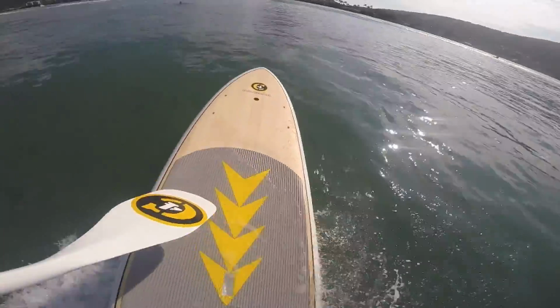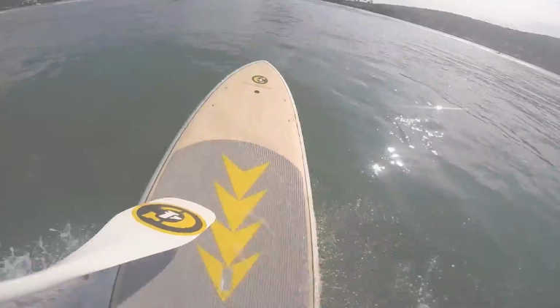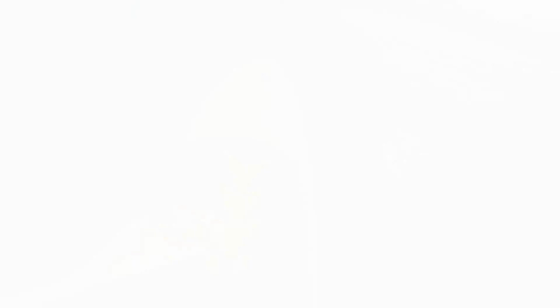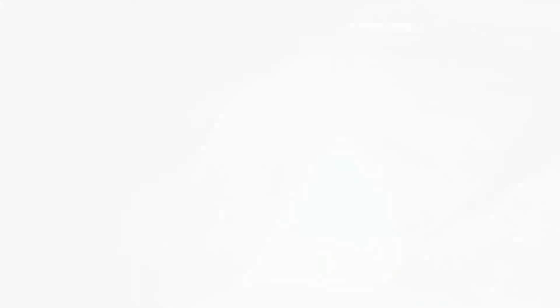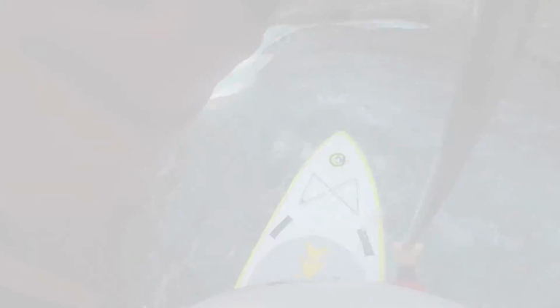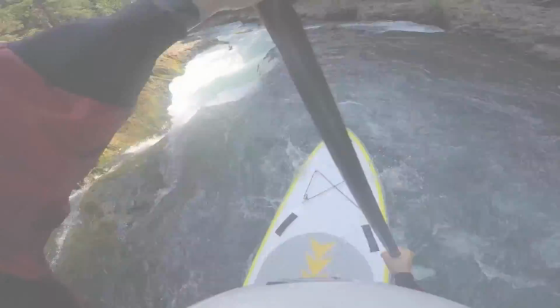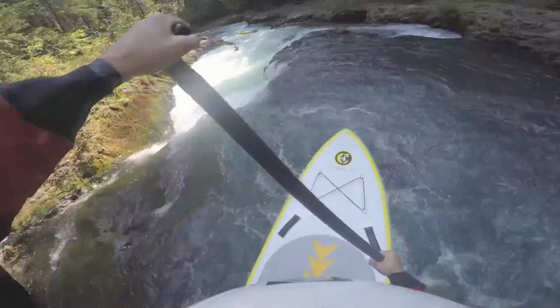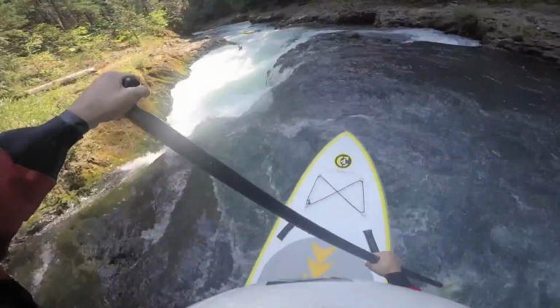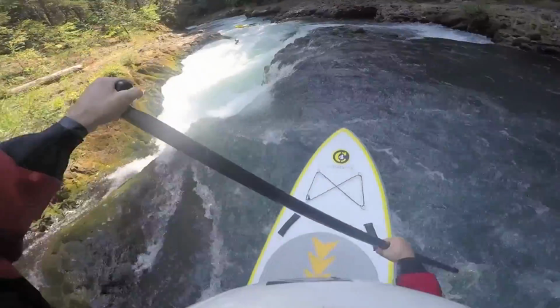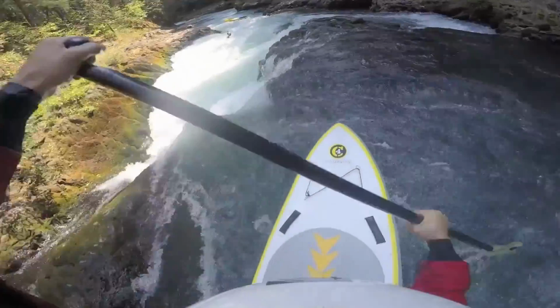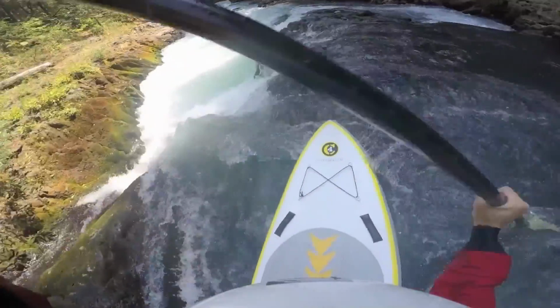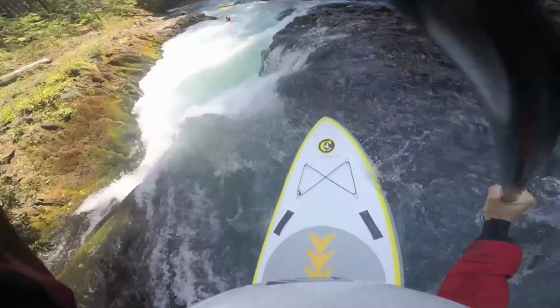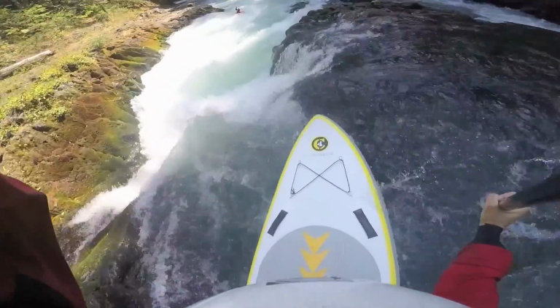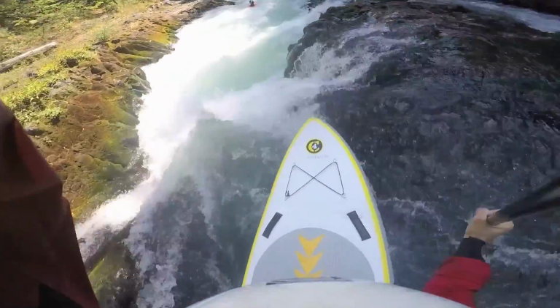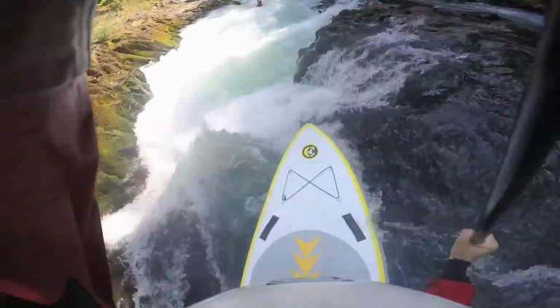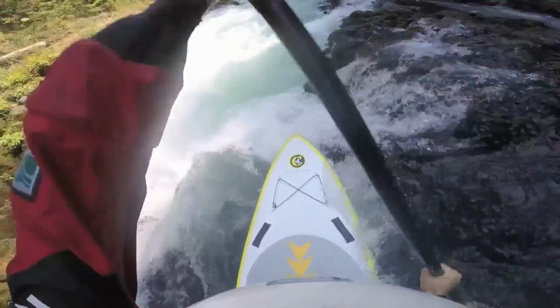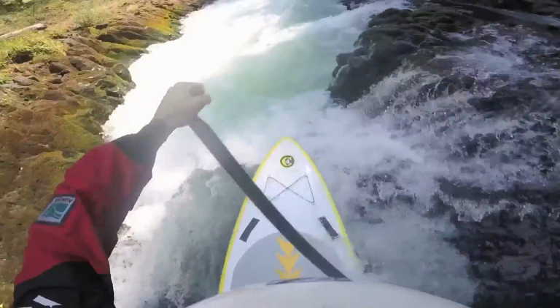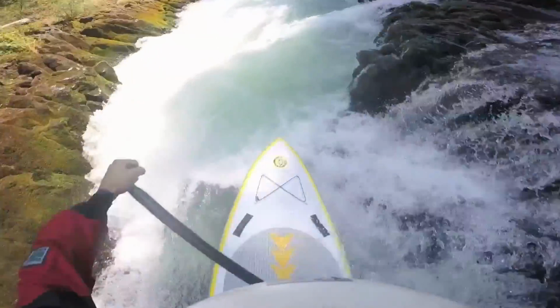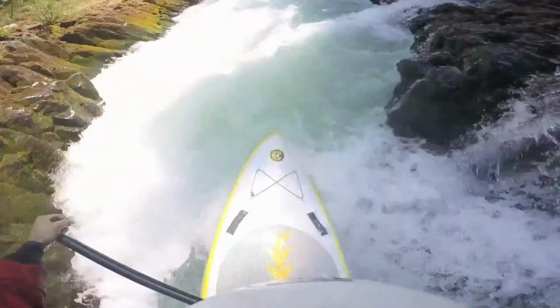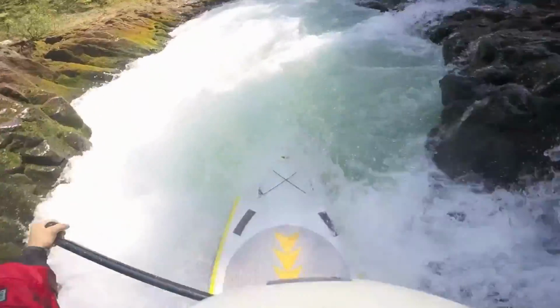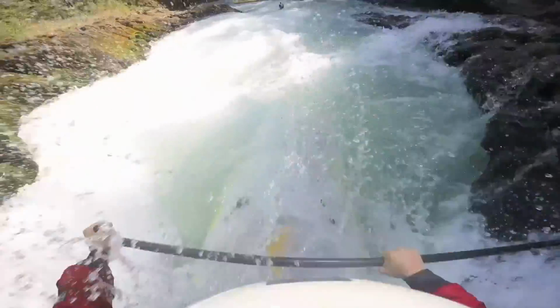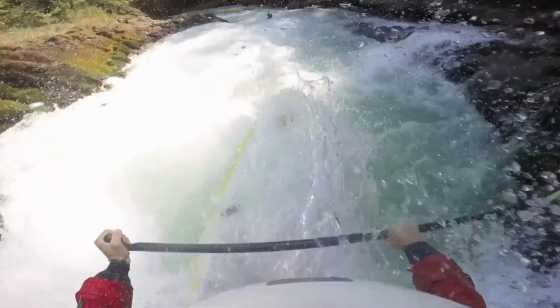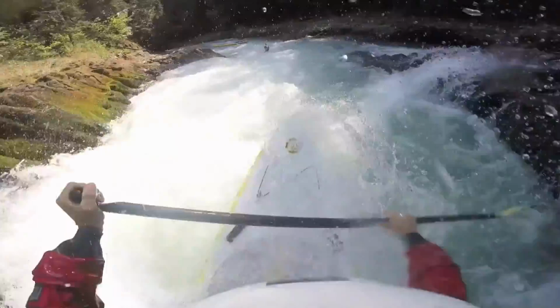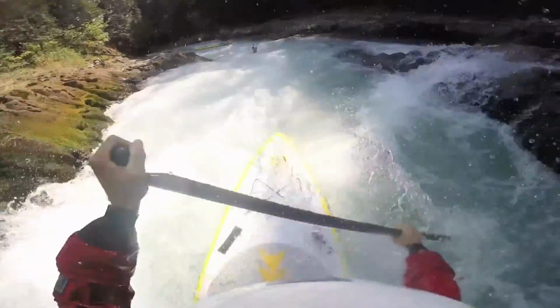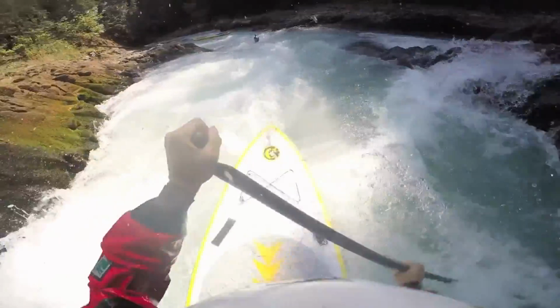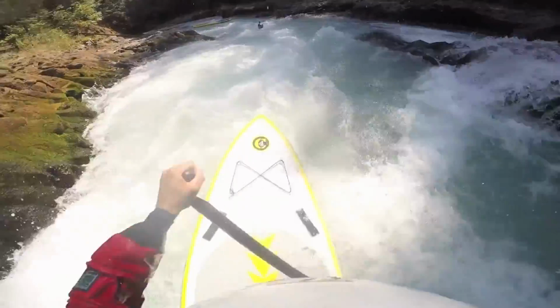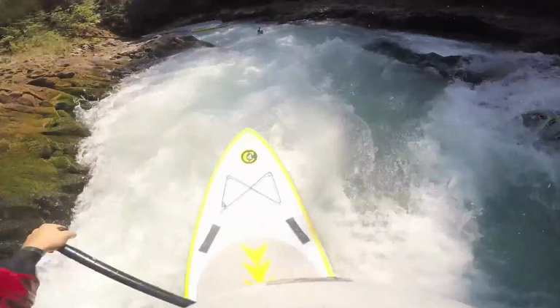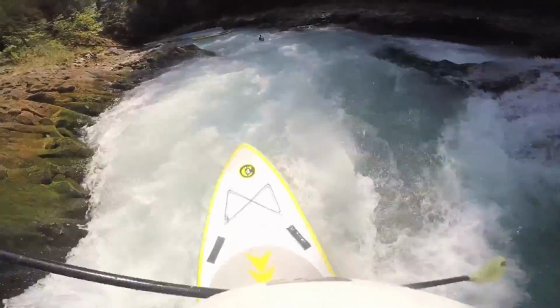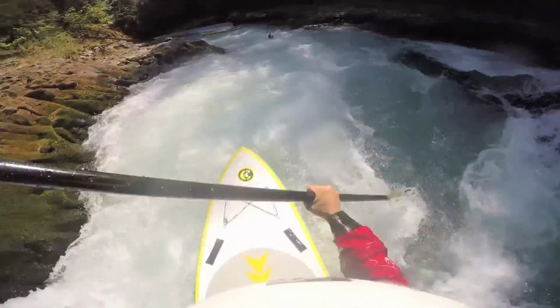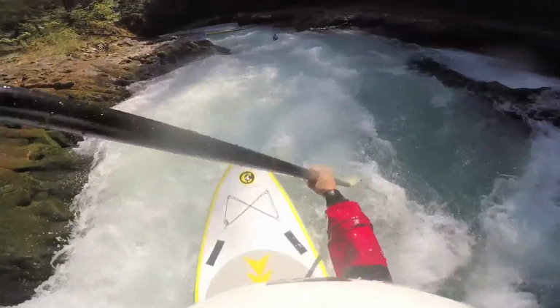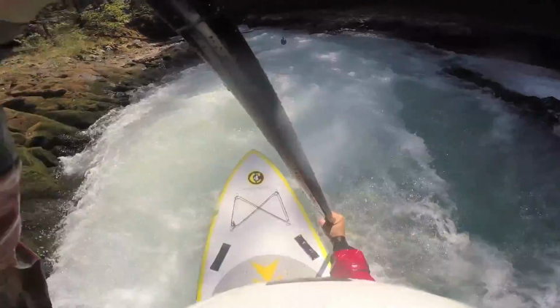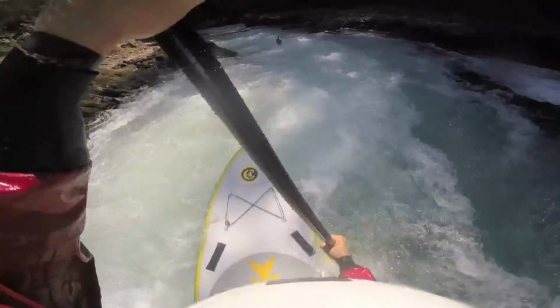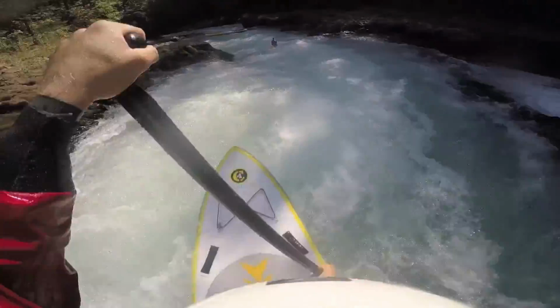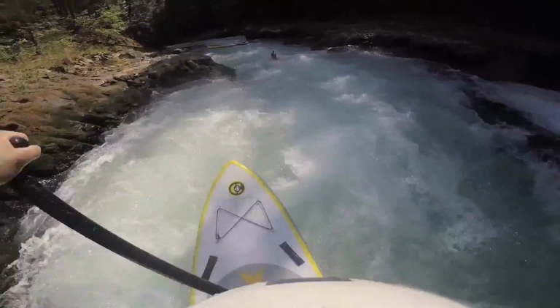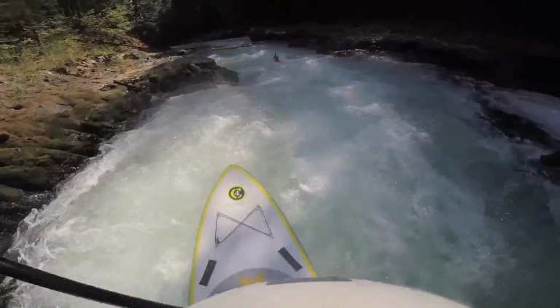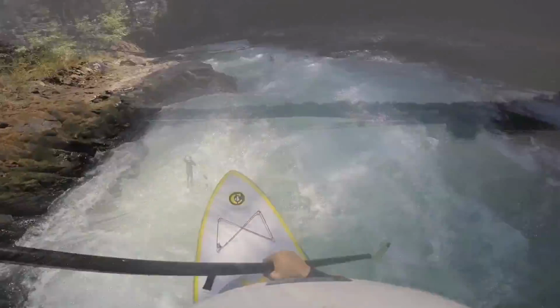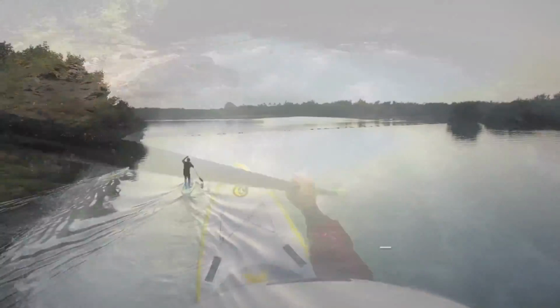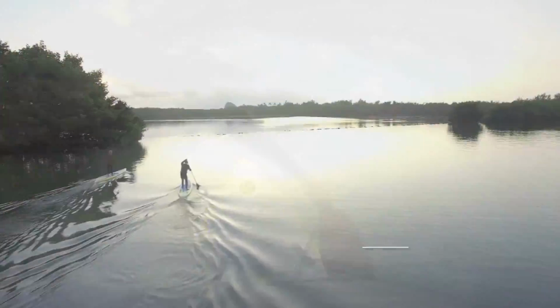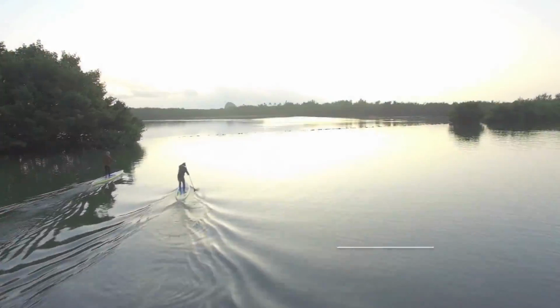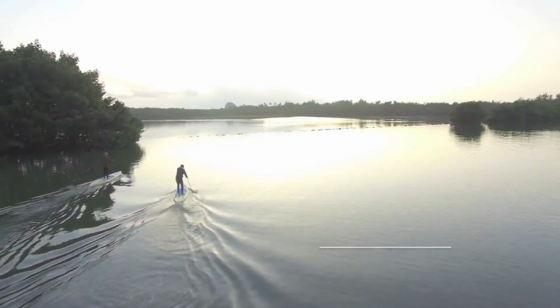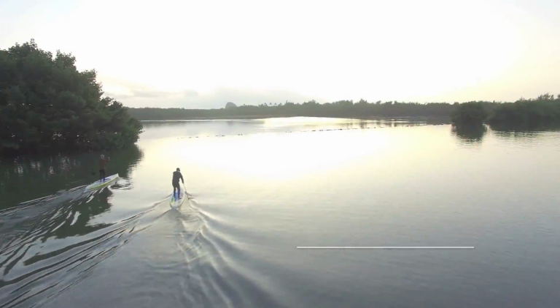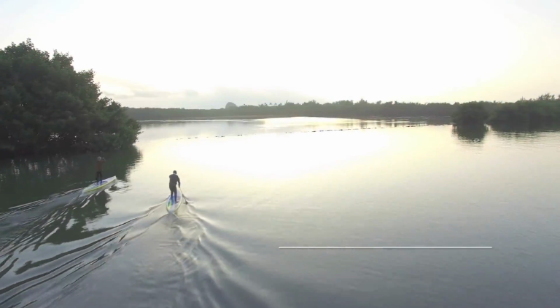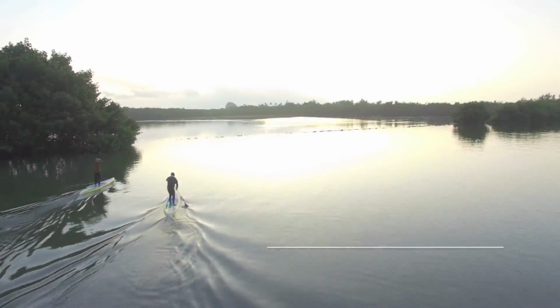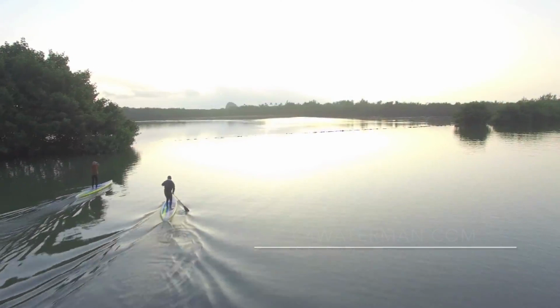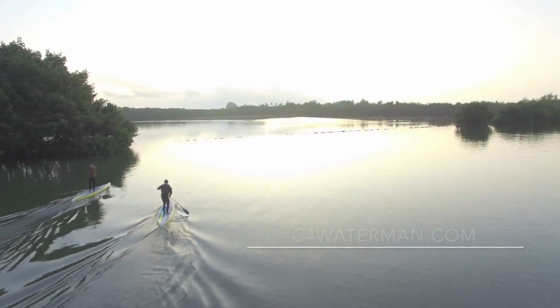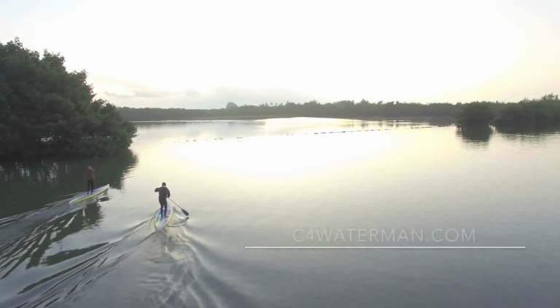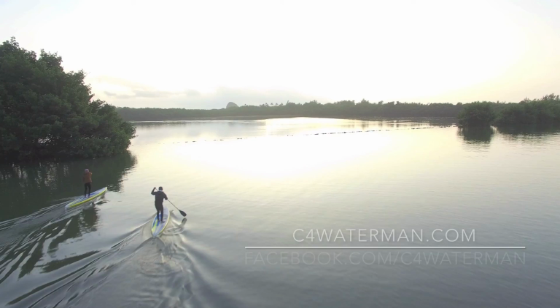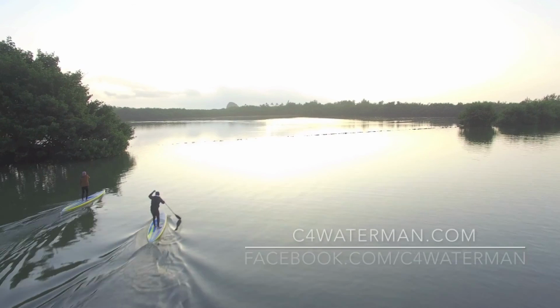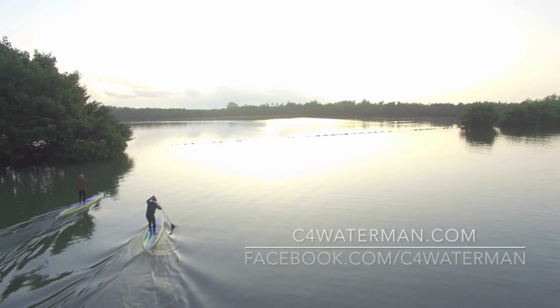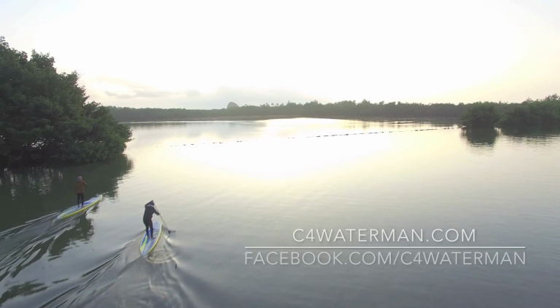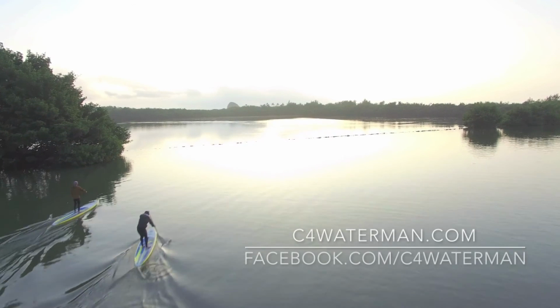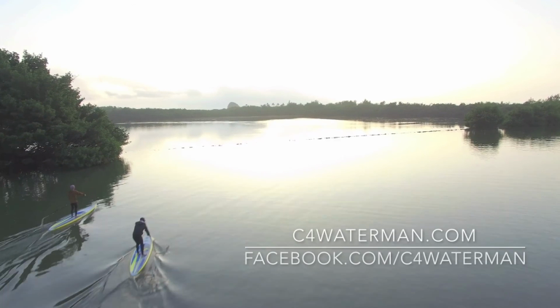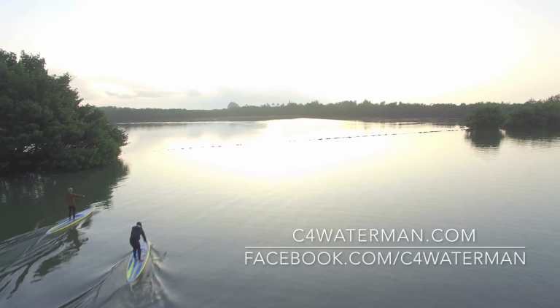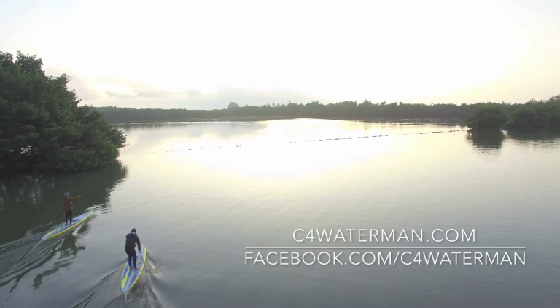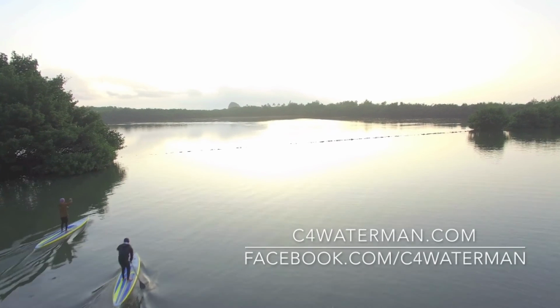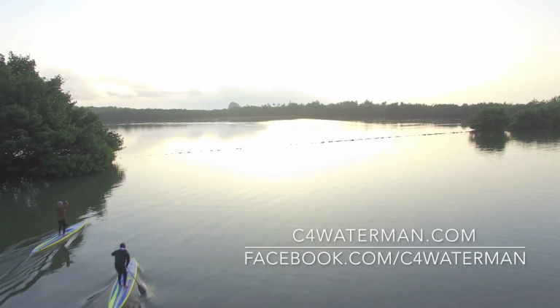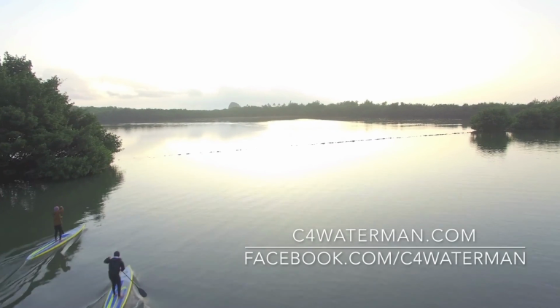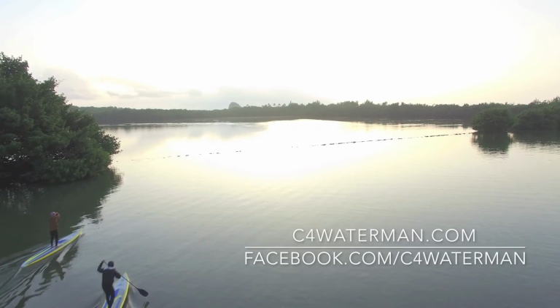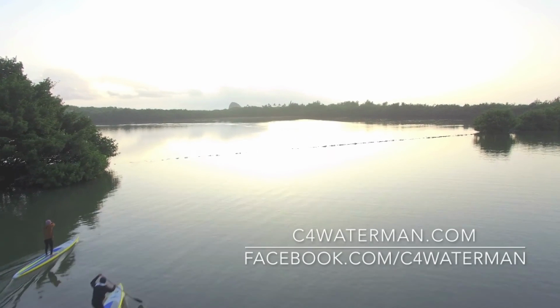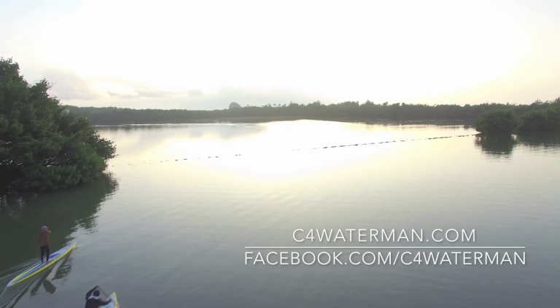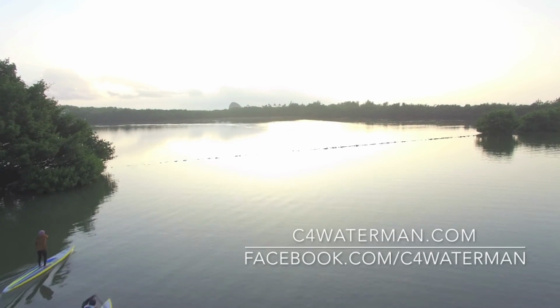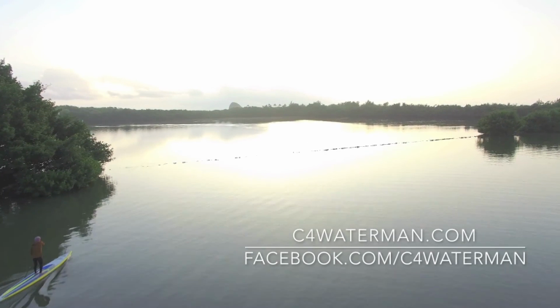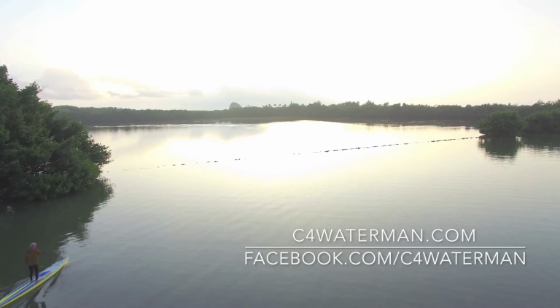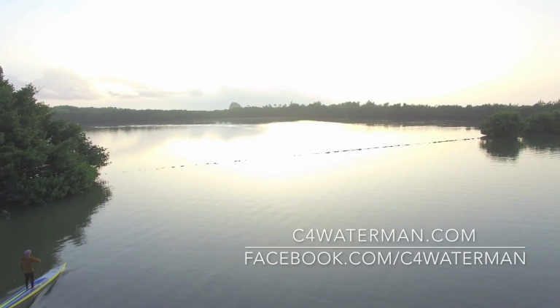For more information, please visit us at c4waterman.com or facebook.com/c4waterman.